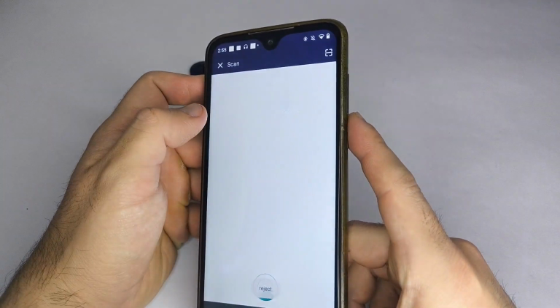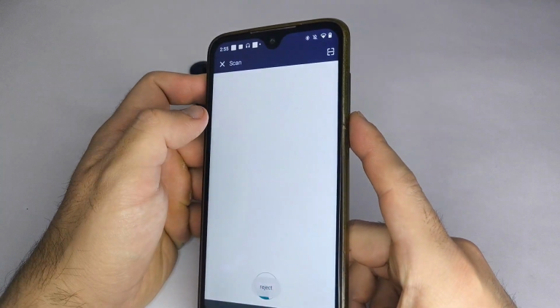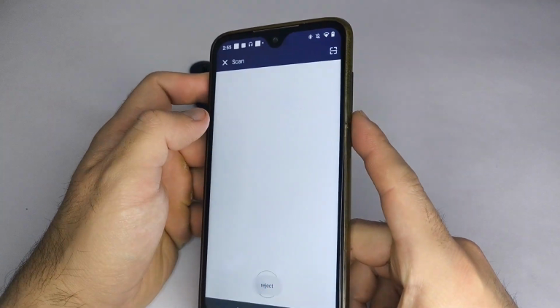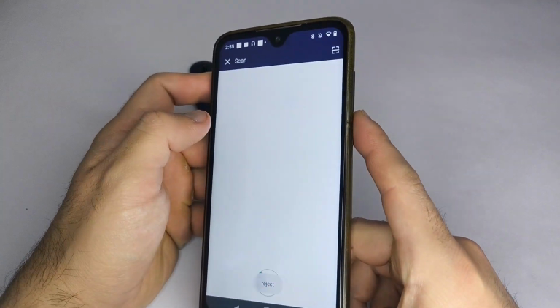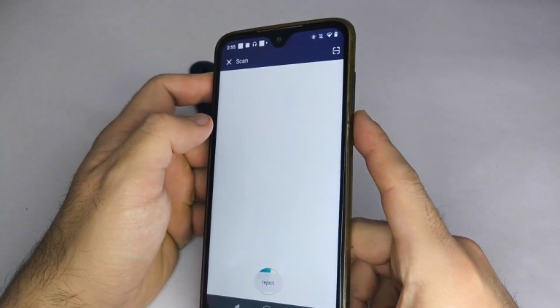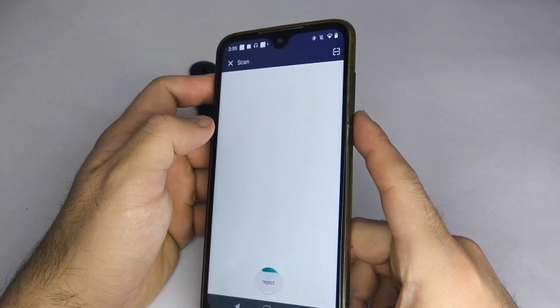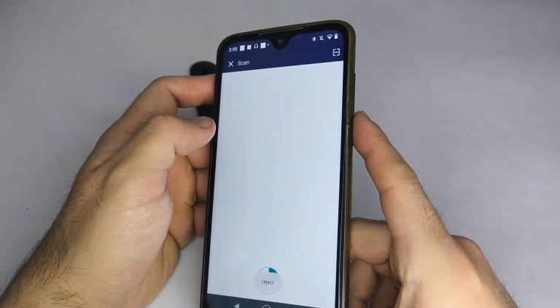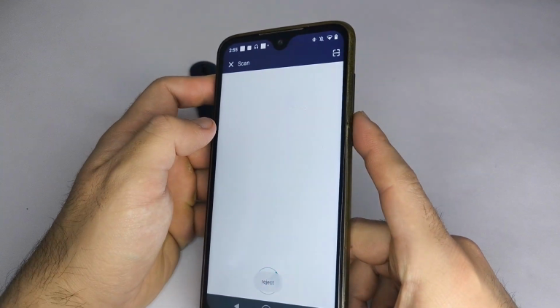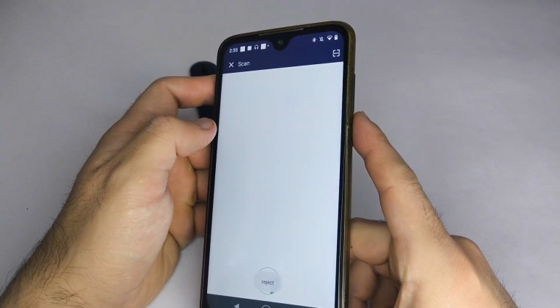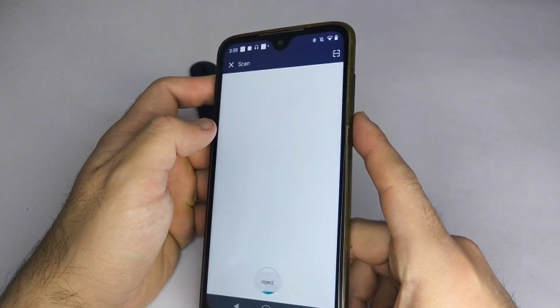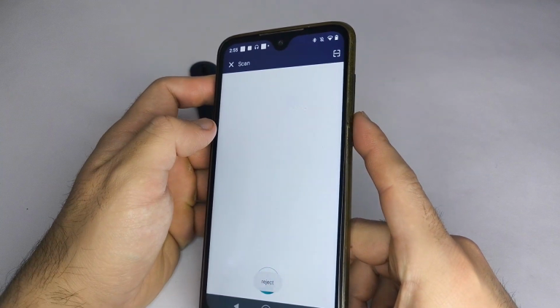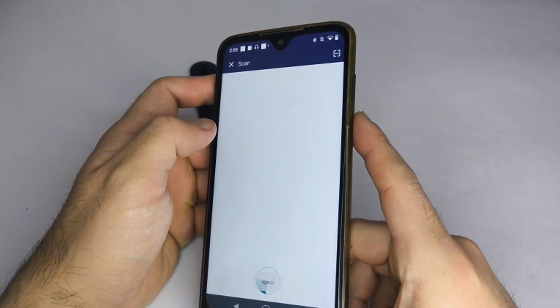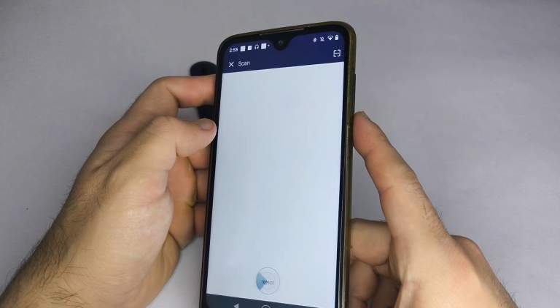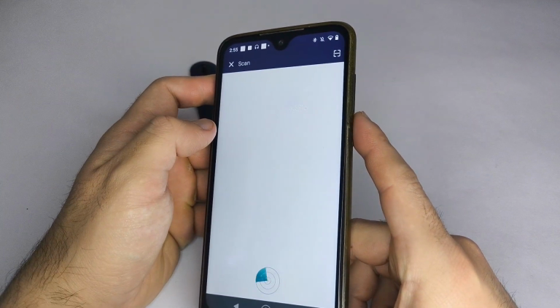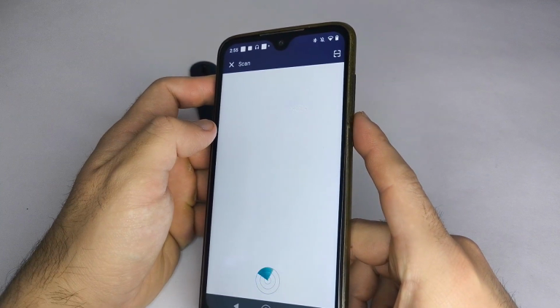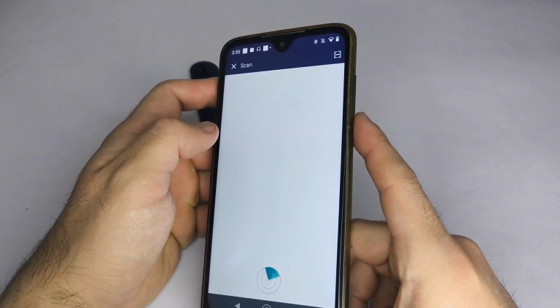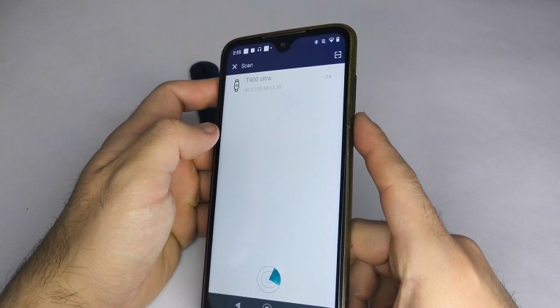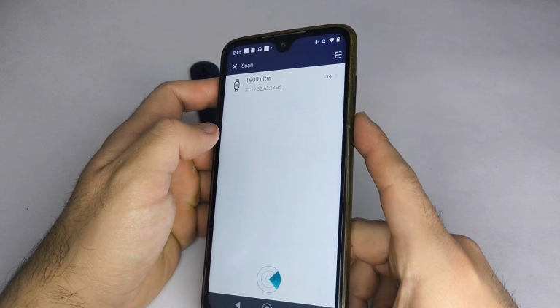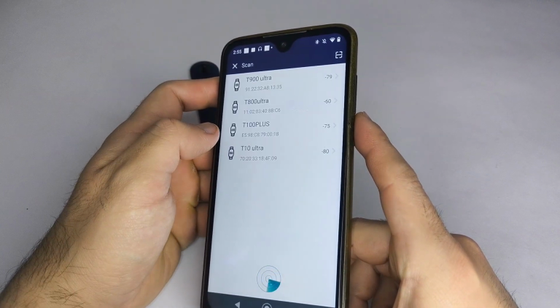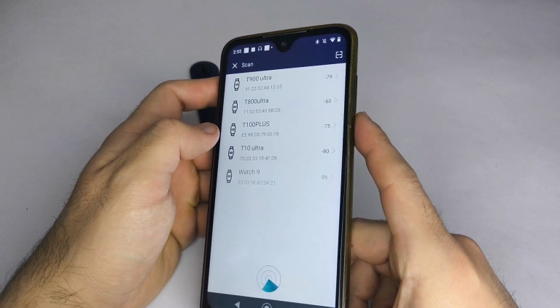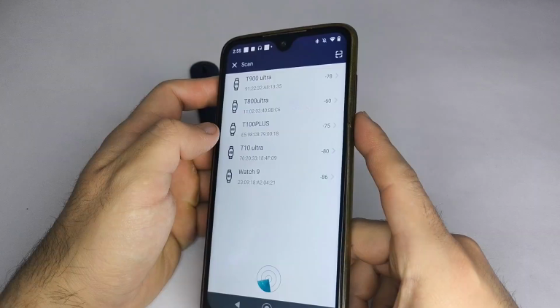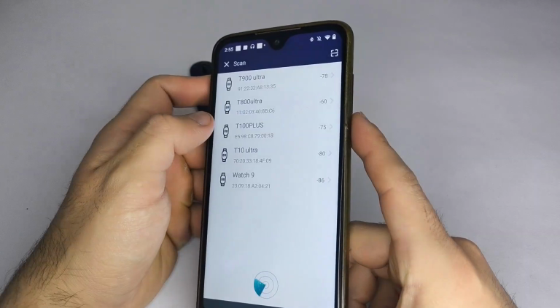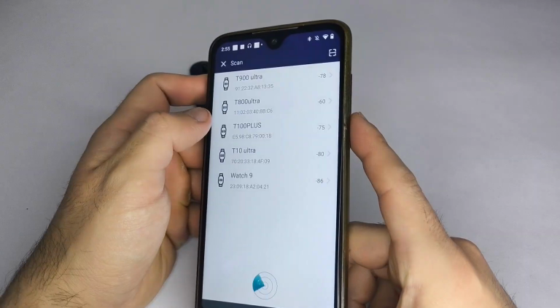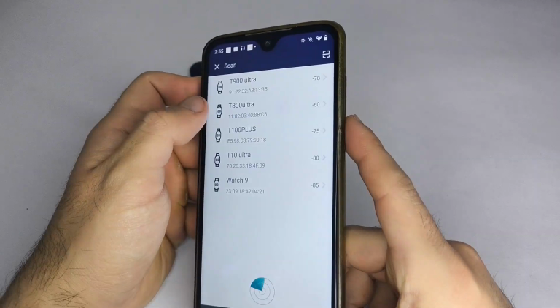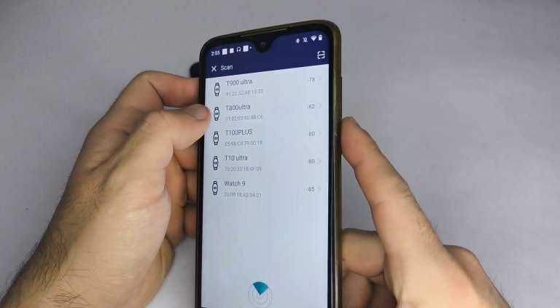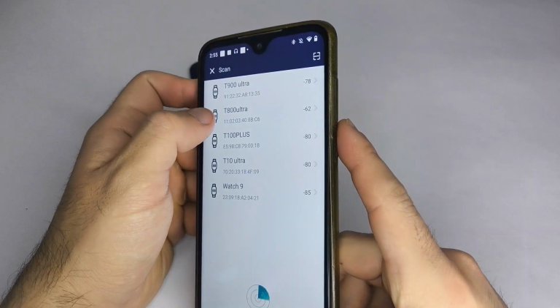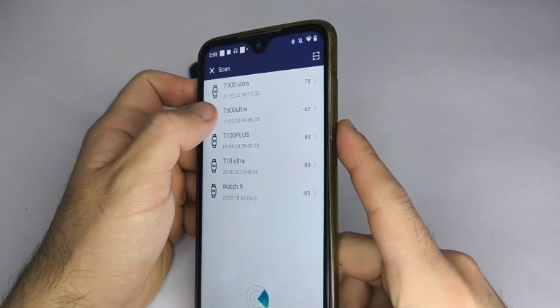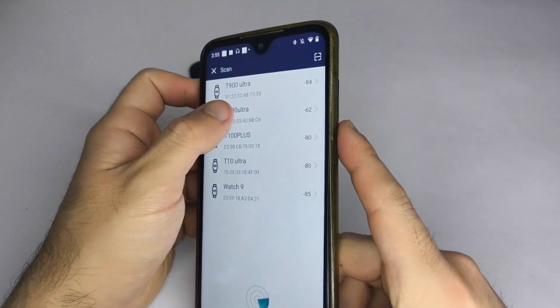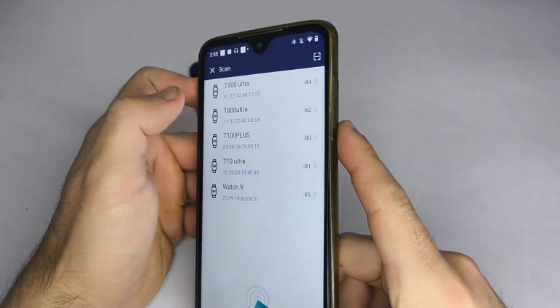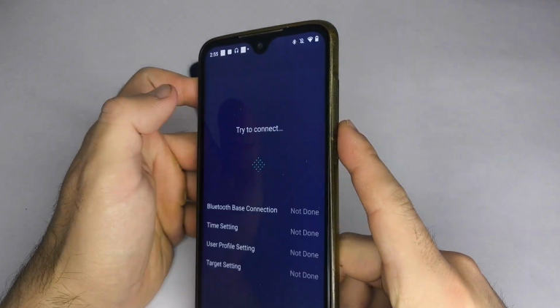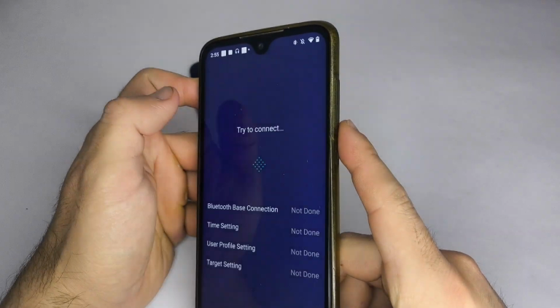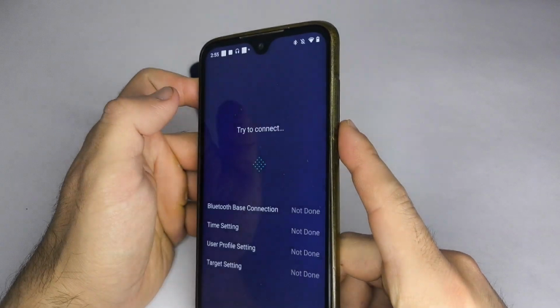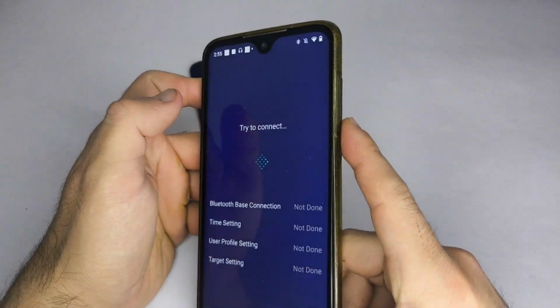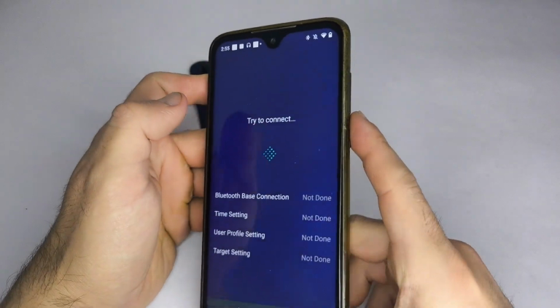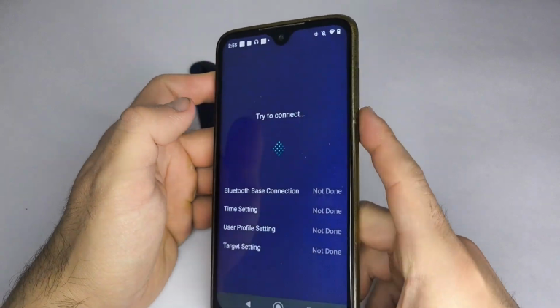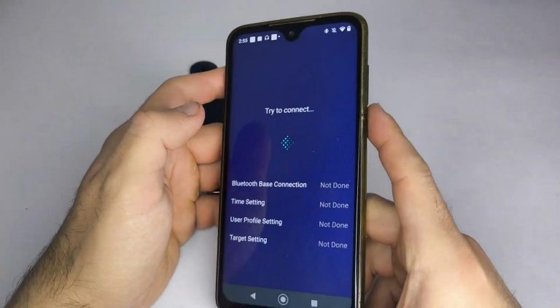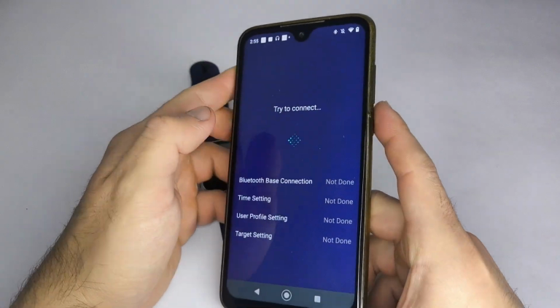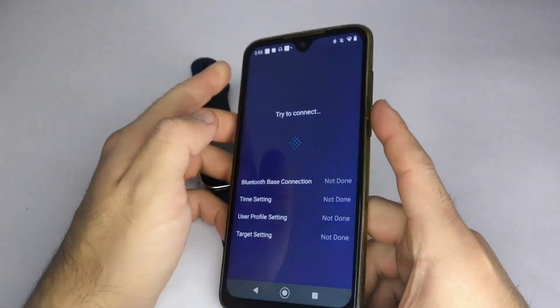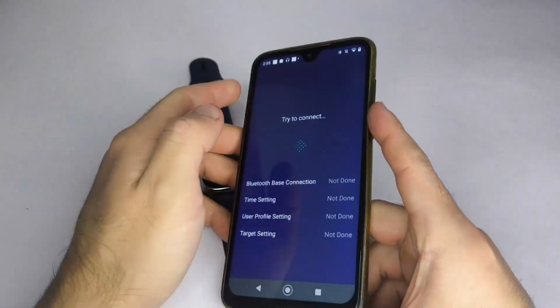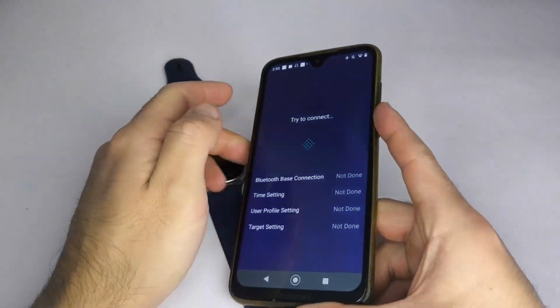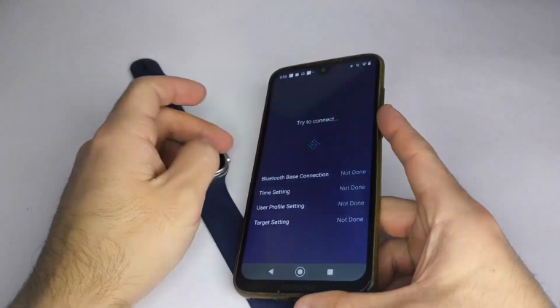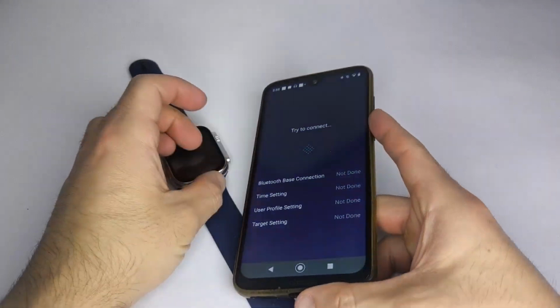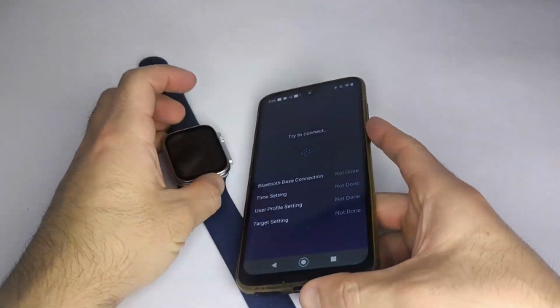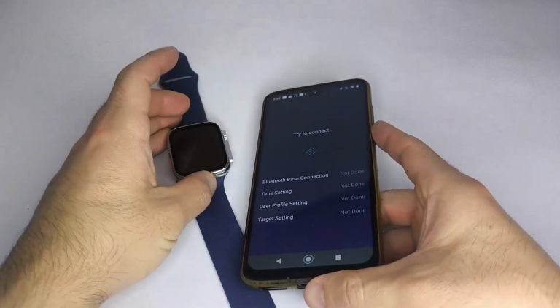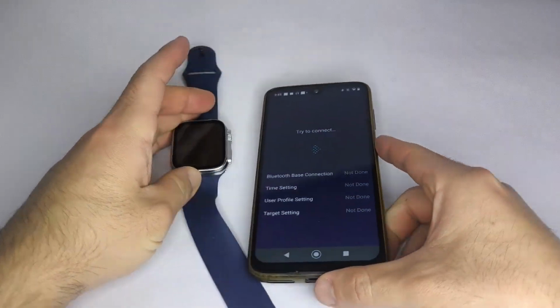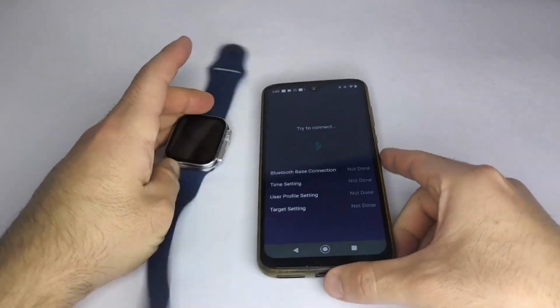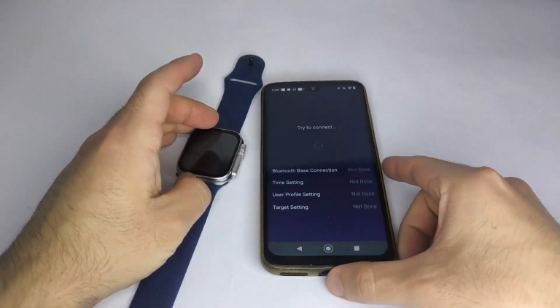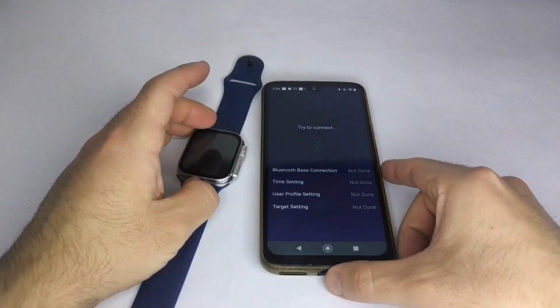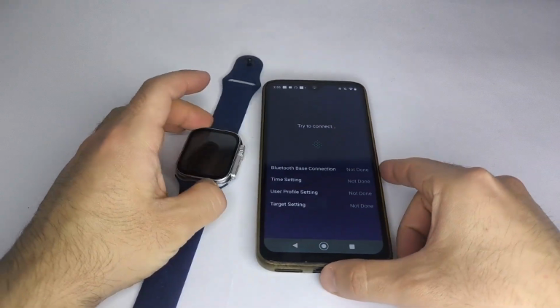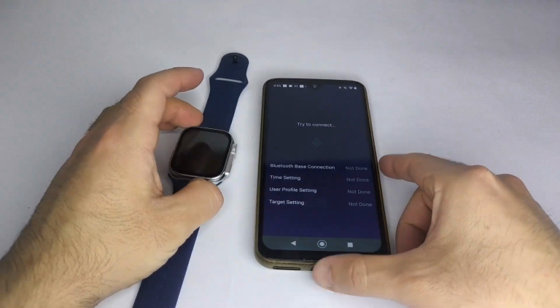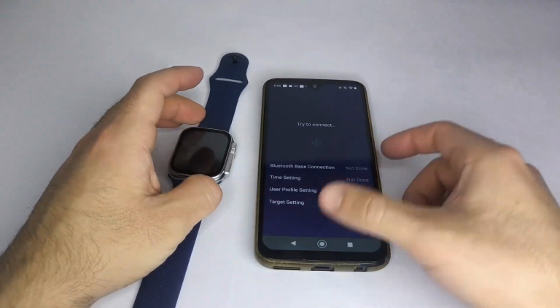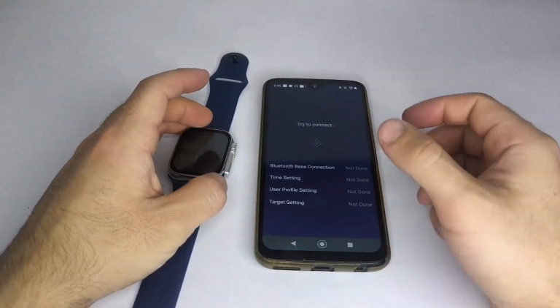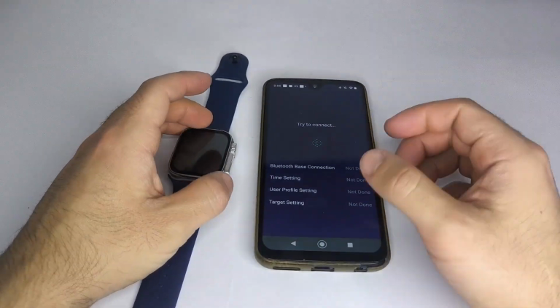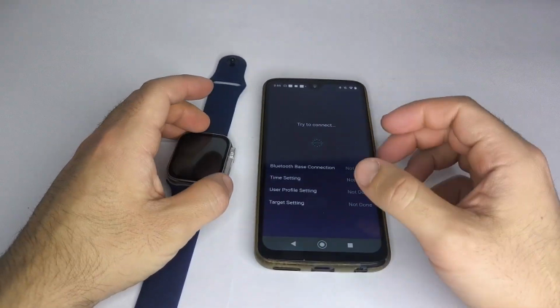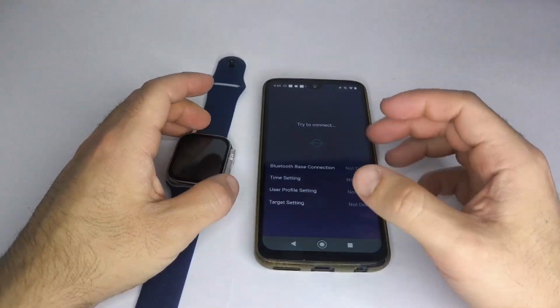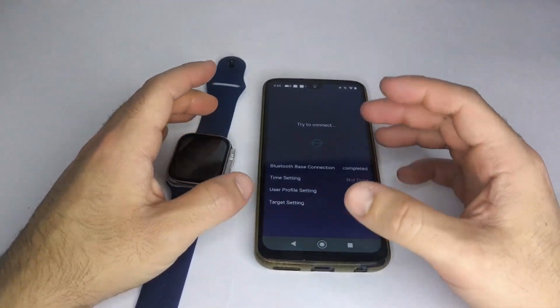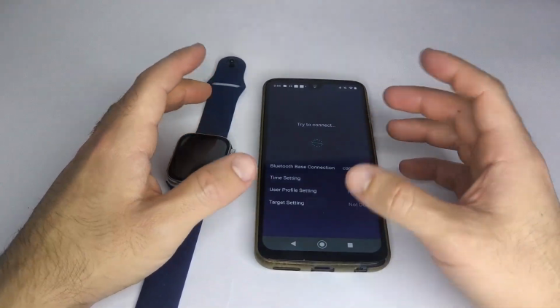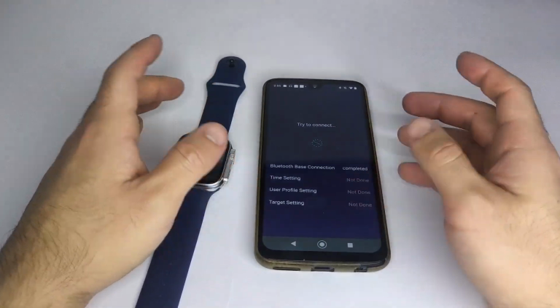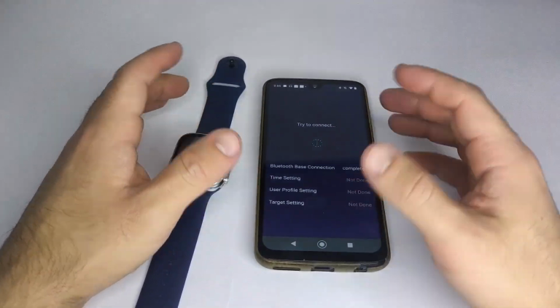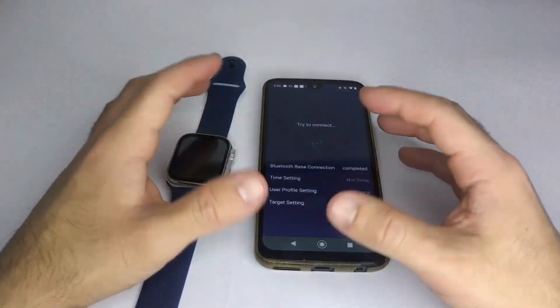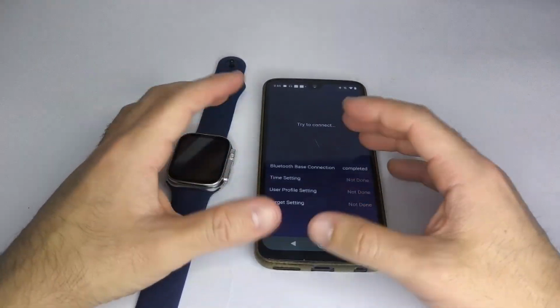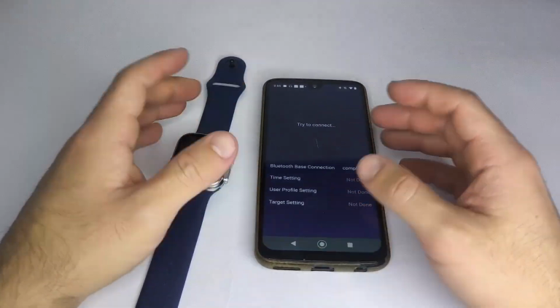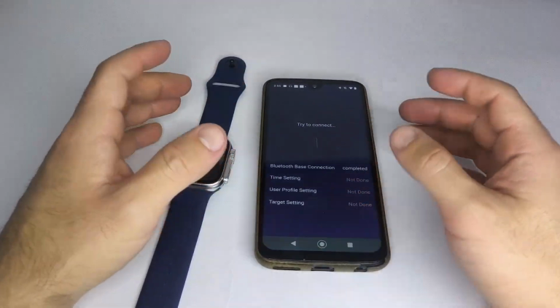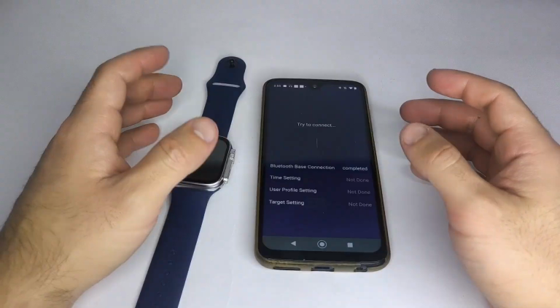If your watch doesn't appear, restore it to factory settings or restart it and try again. This can help it show up.